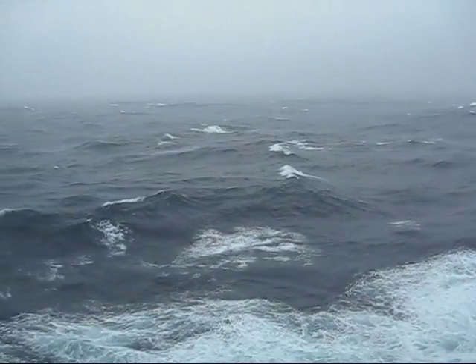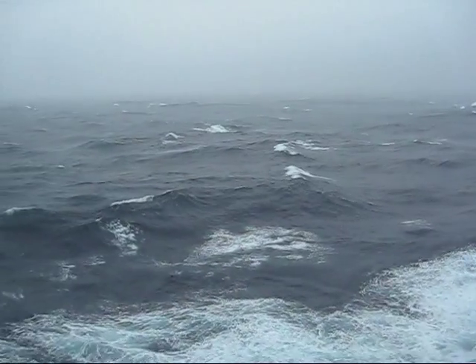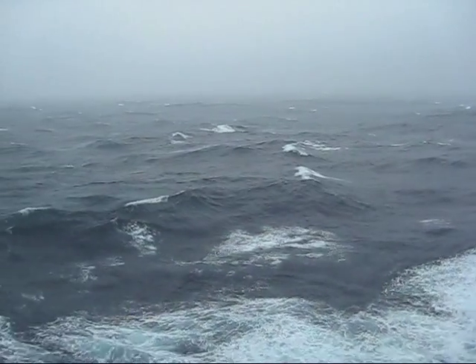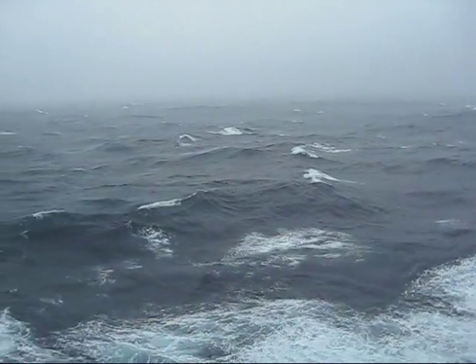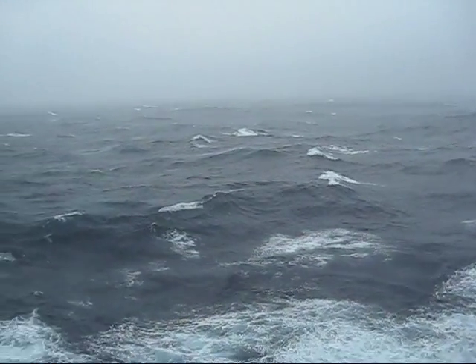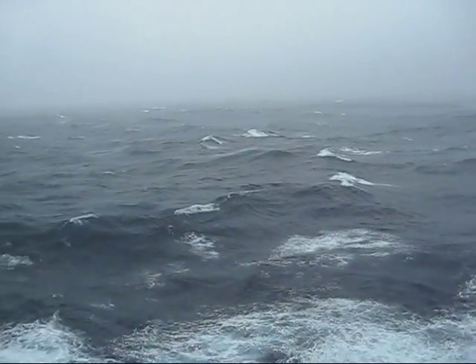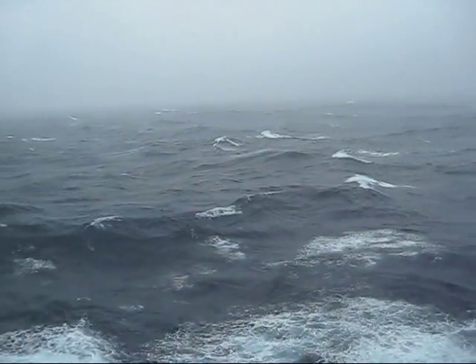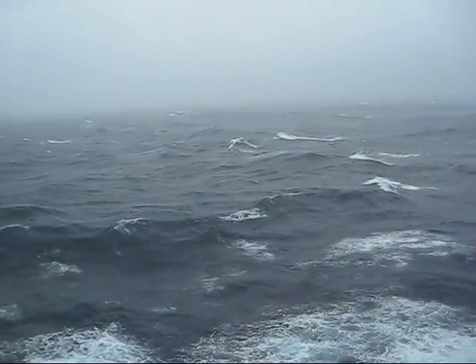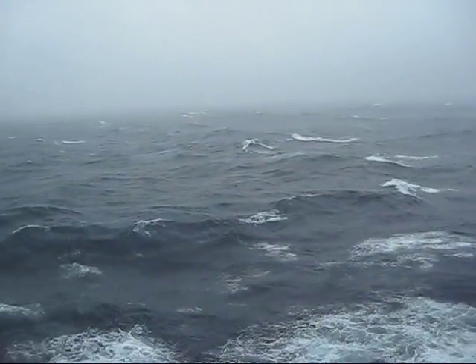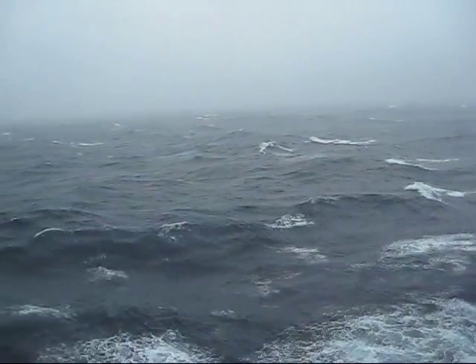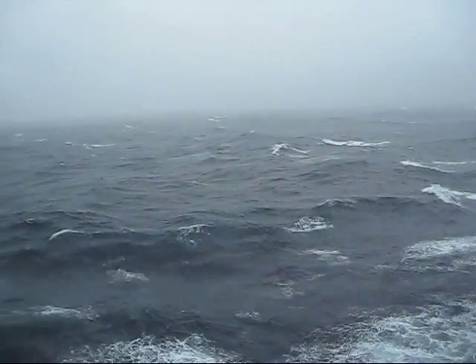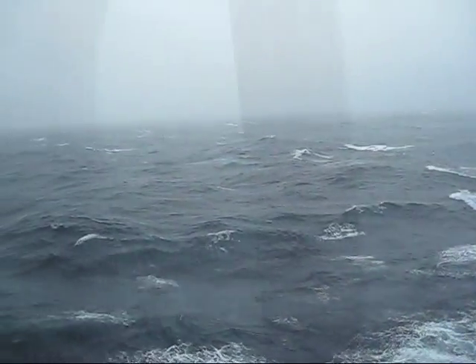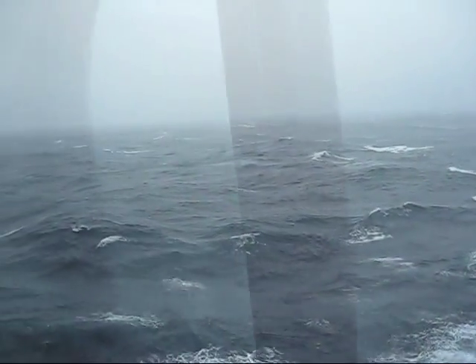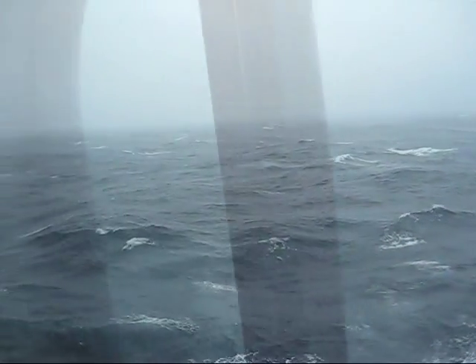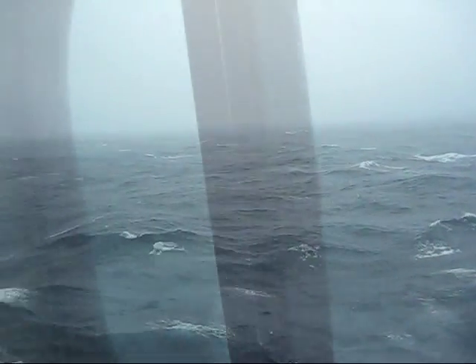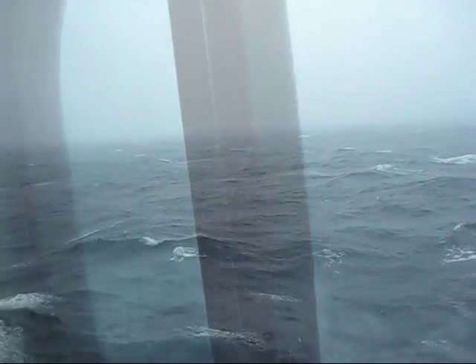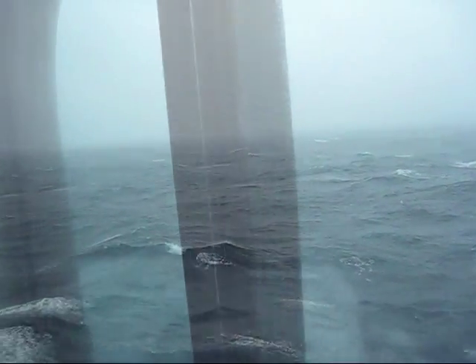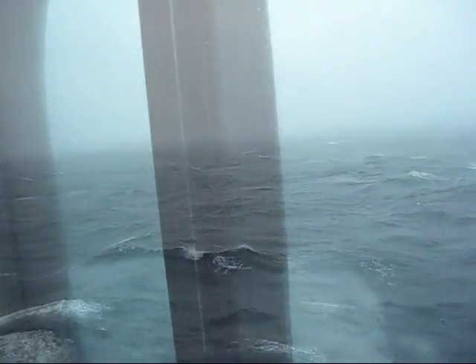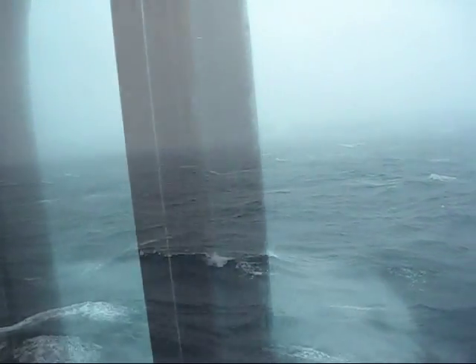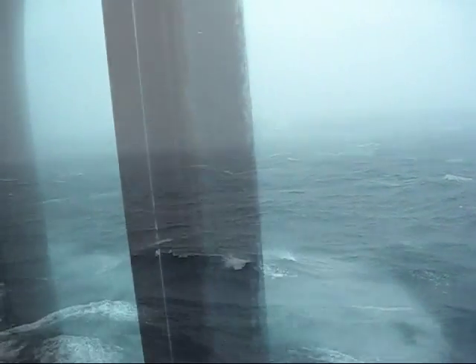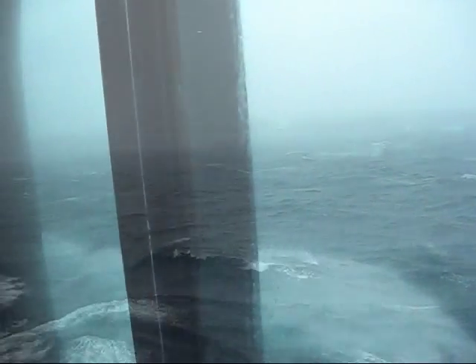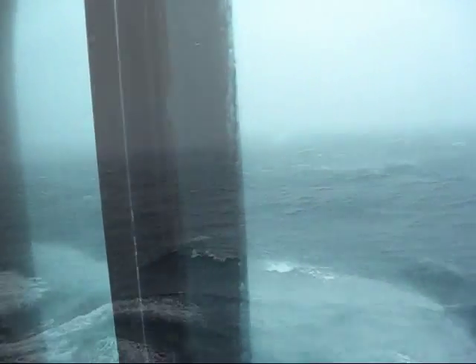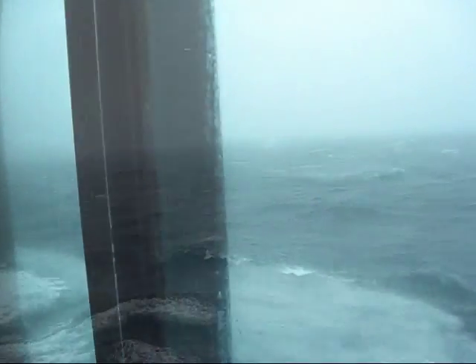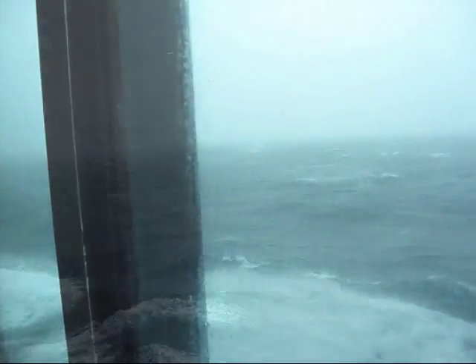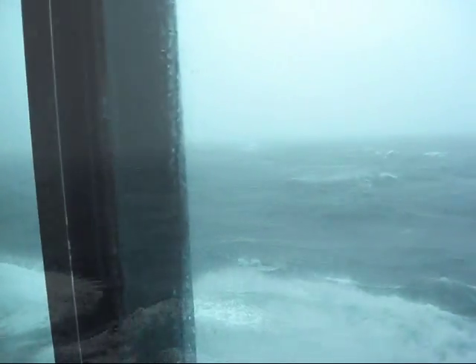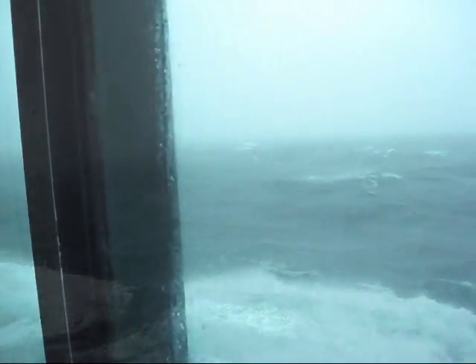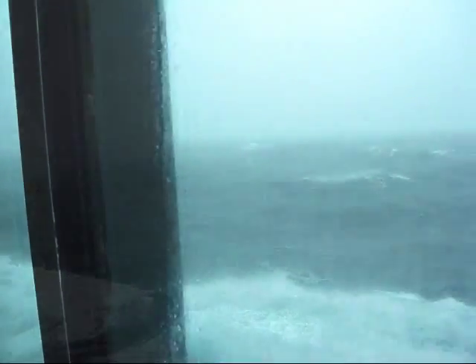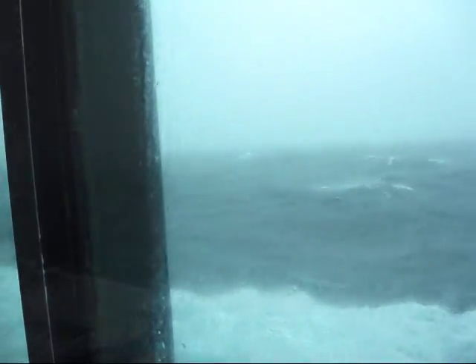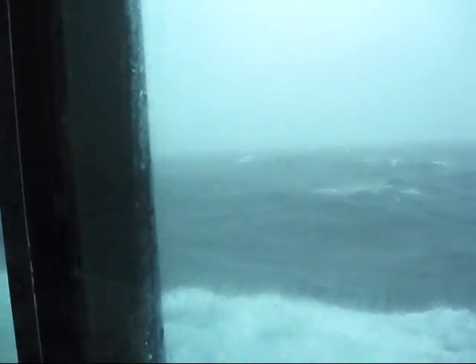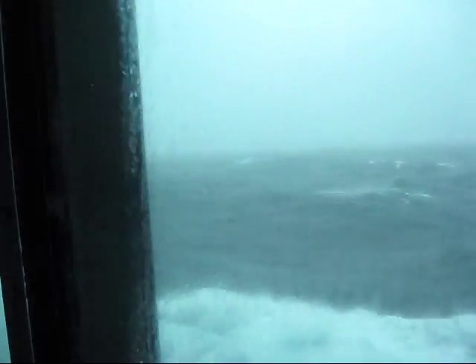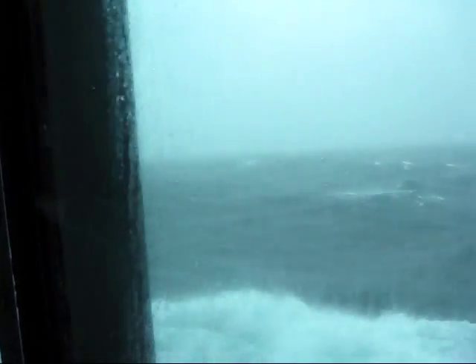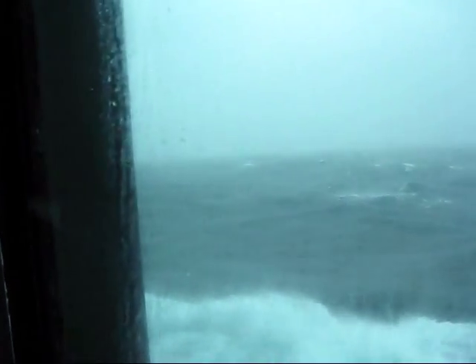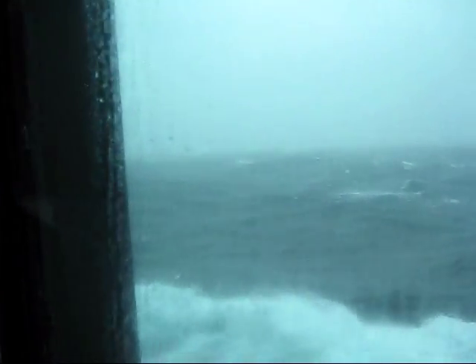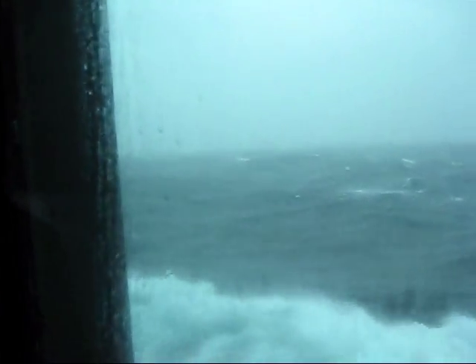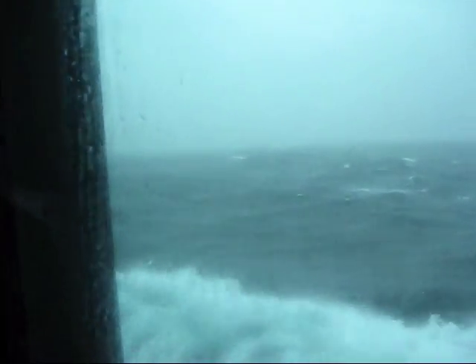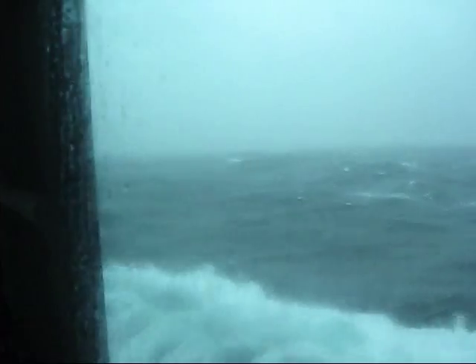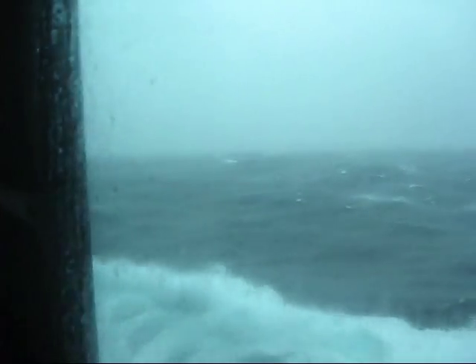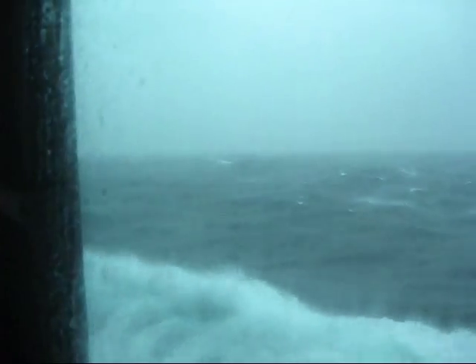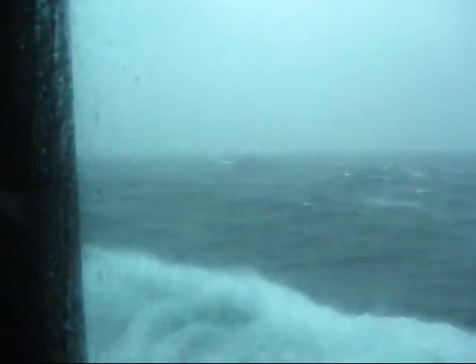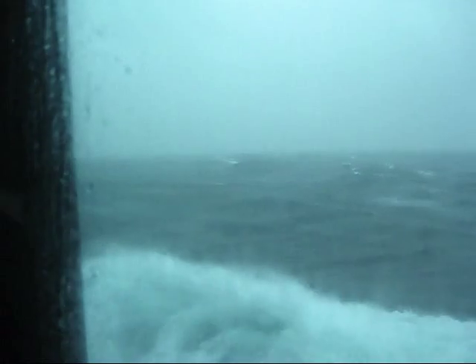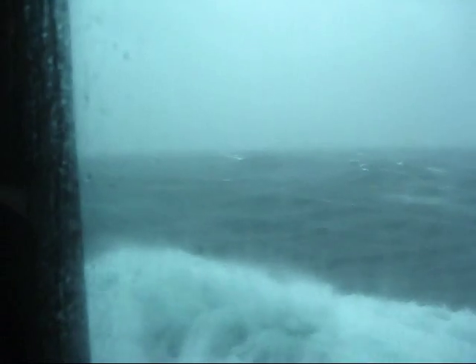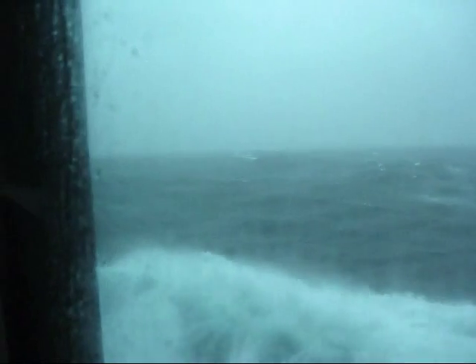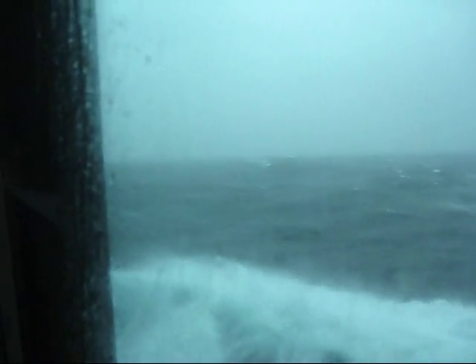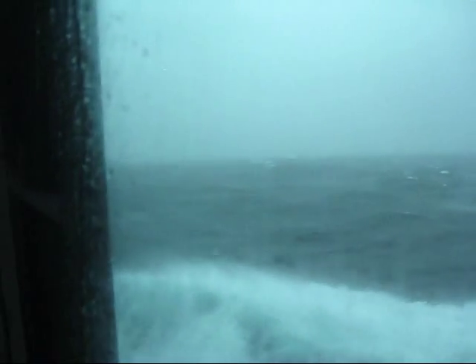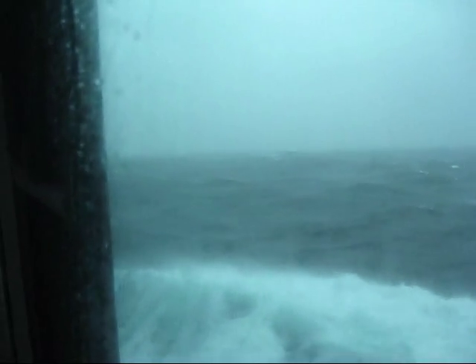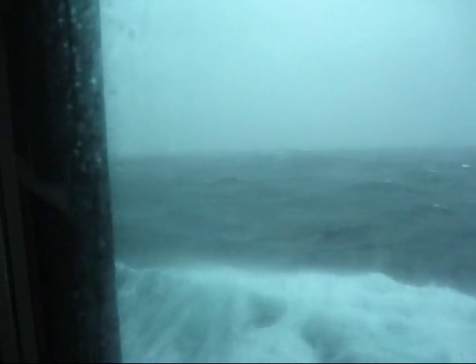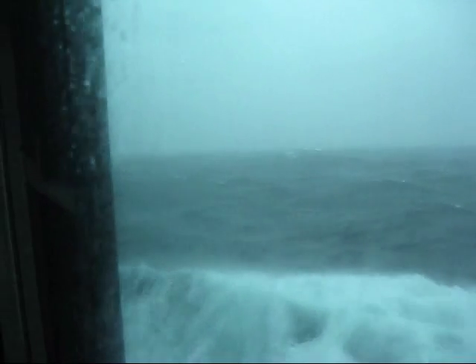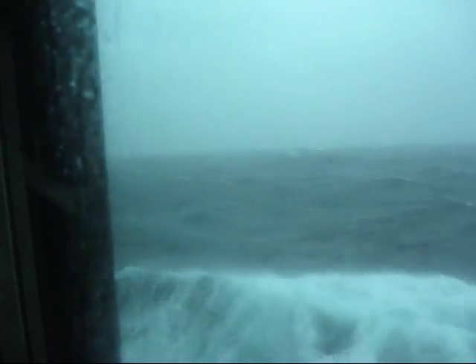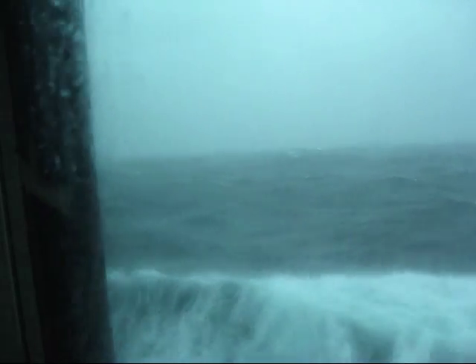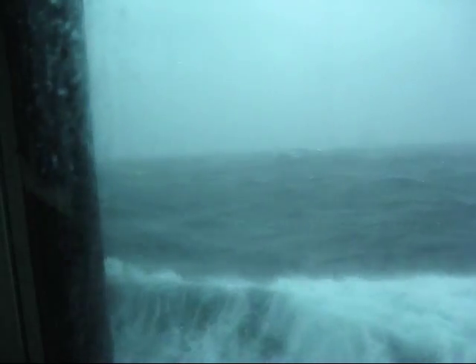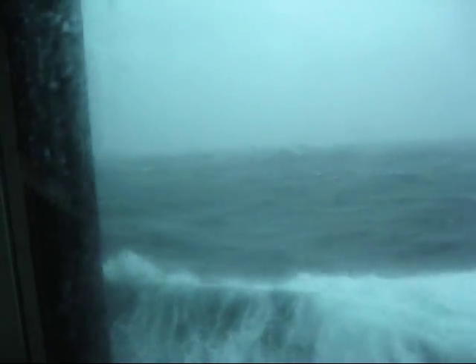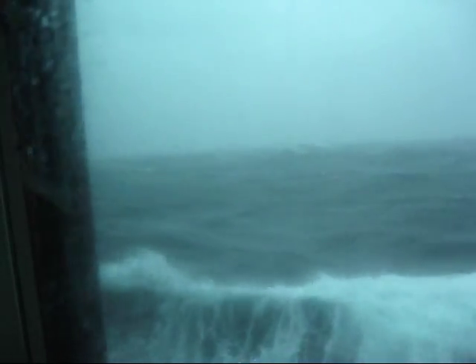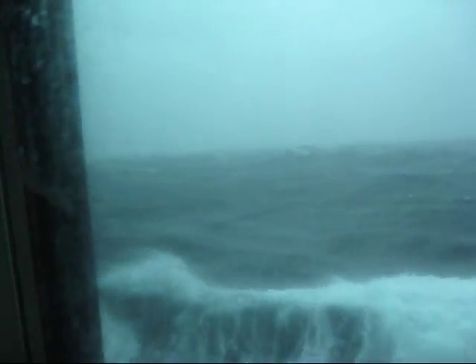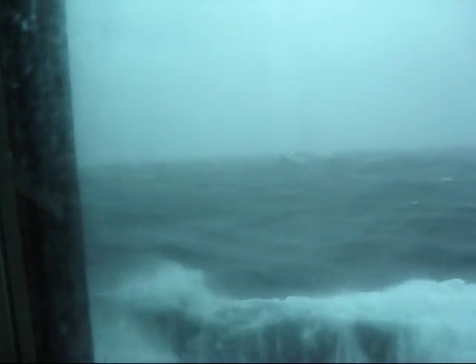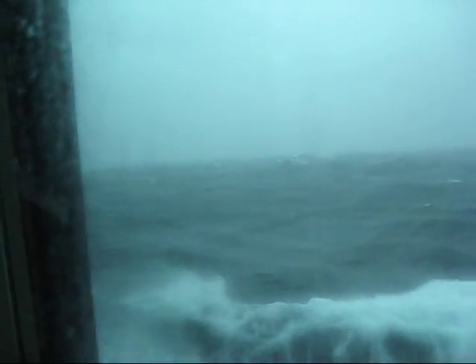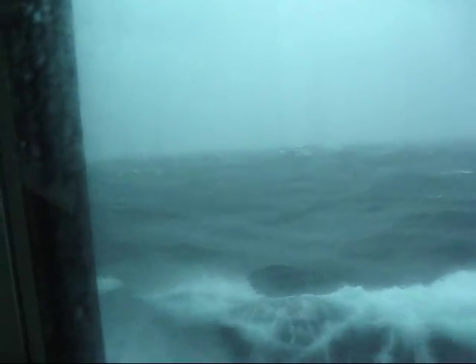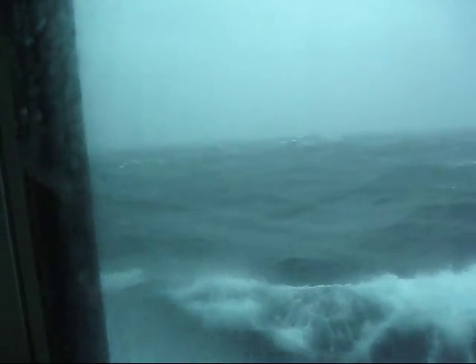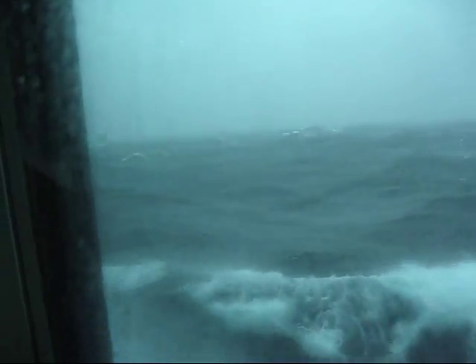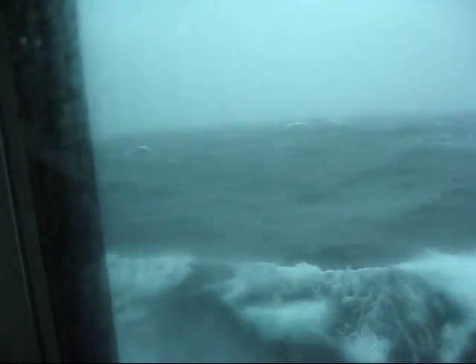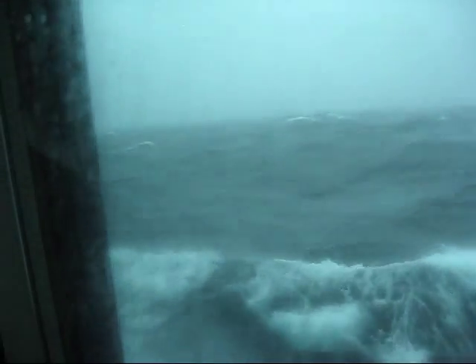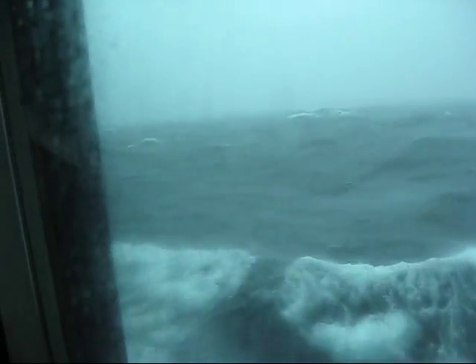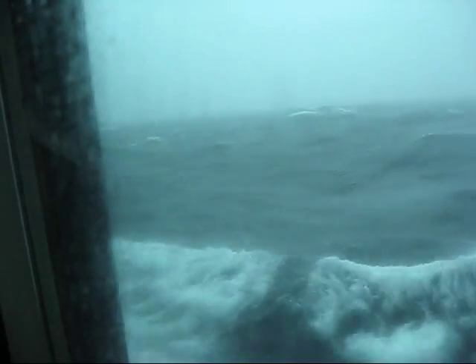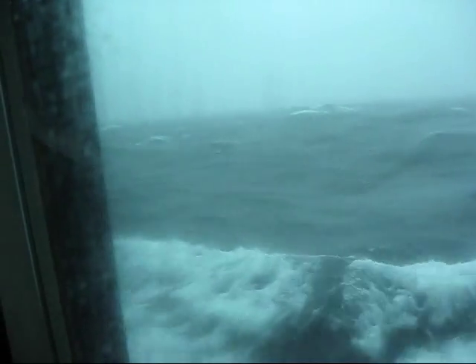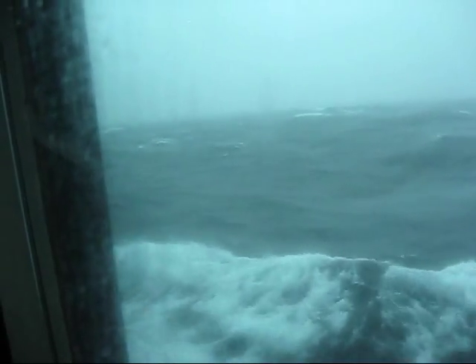One way is with big windows indoors so that you can look out at the bad weather without exposing yourself to the terrible conditions.